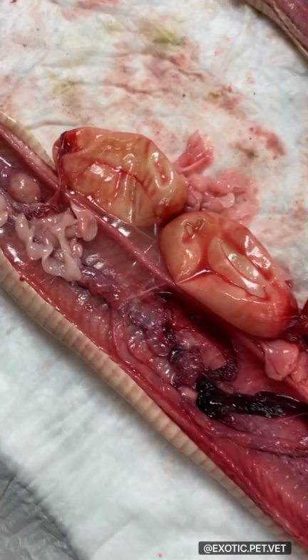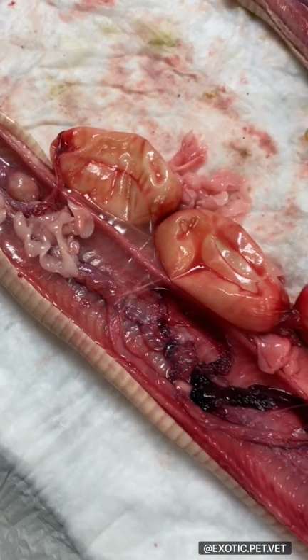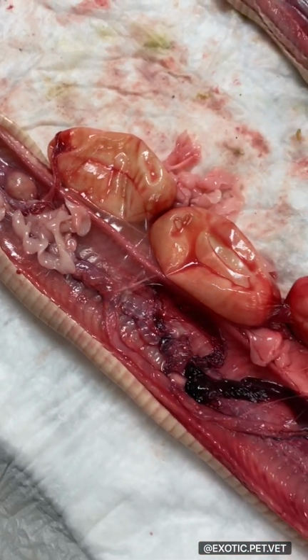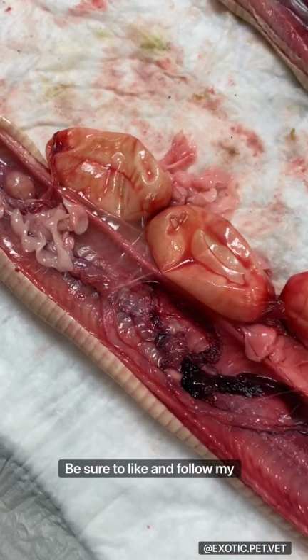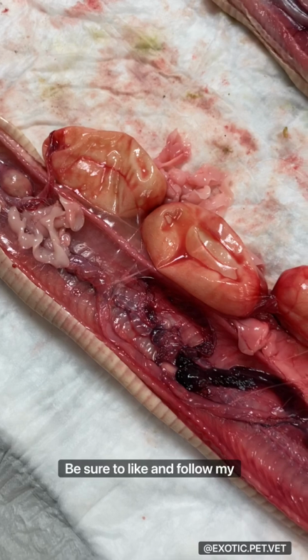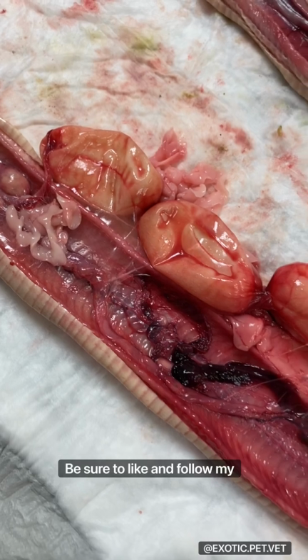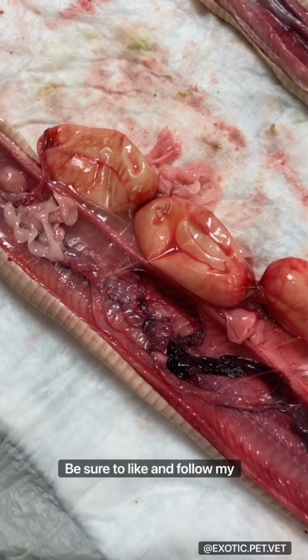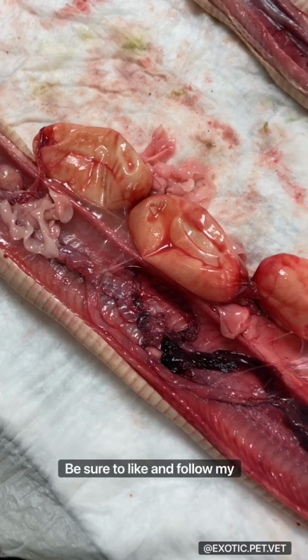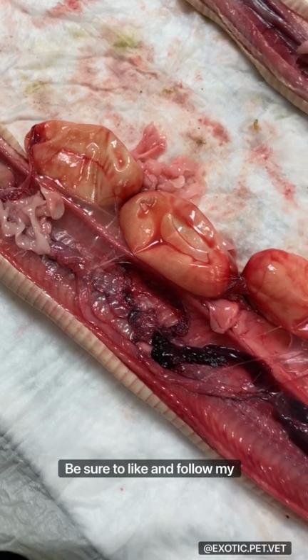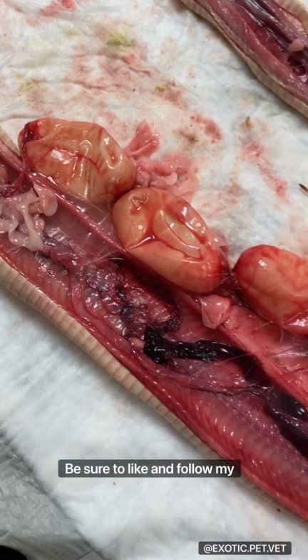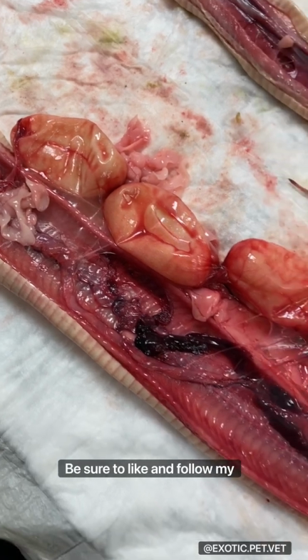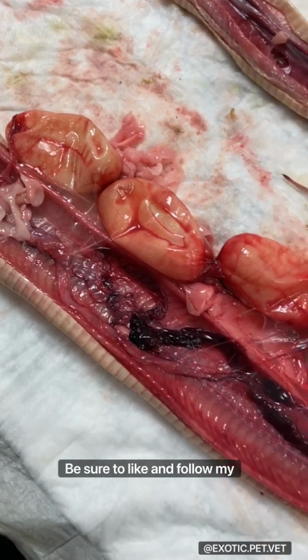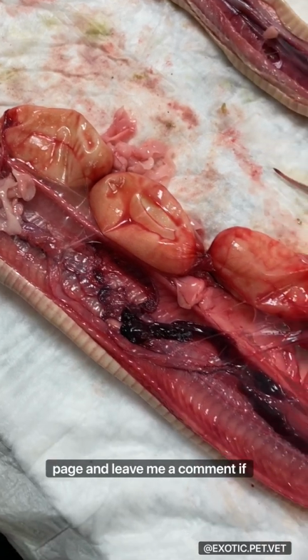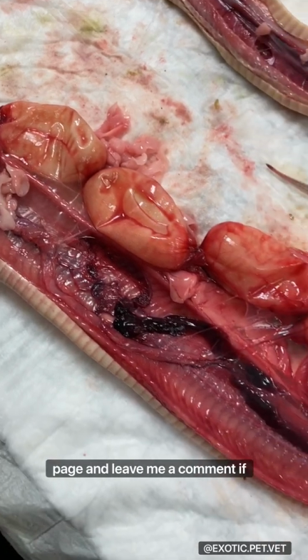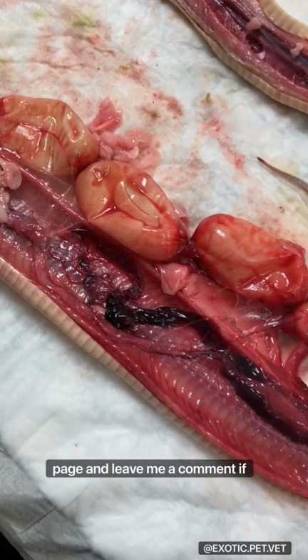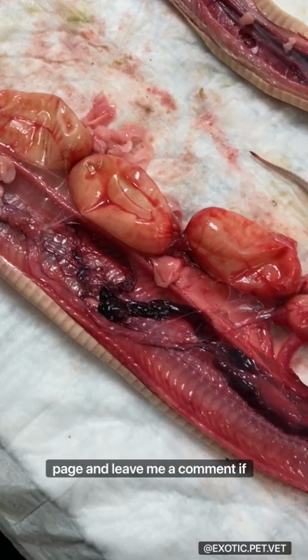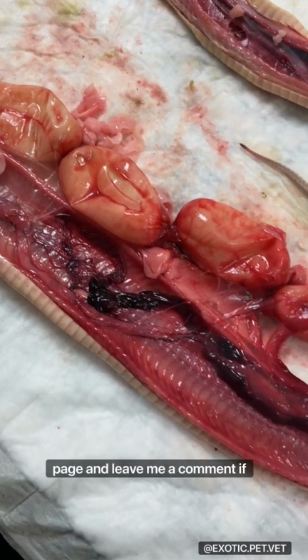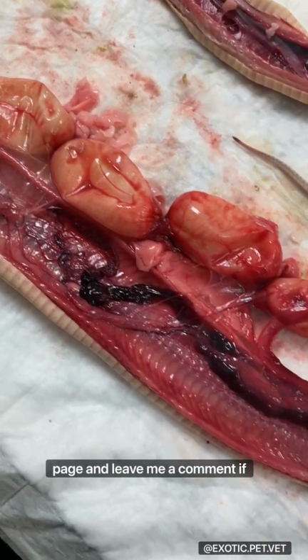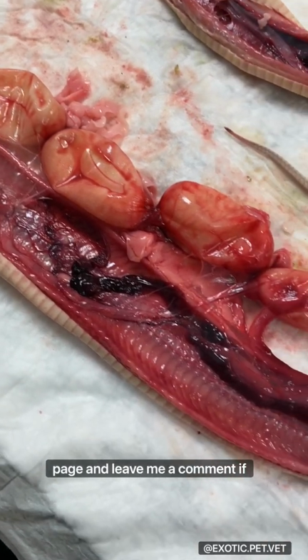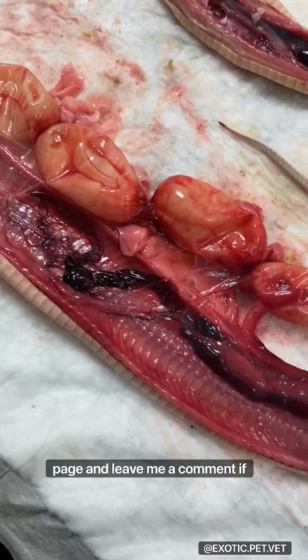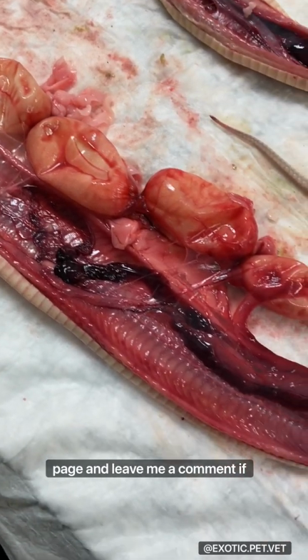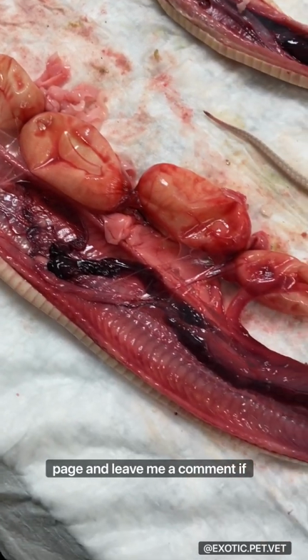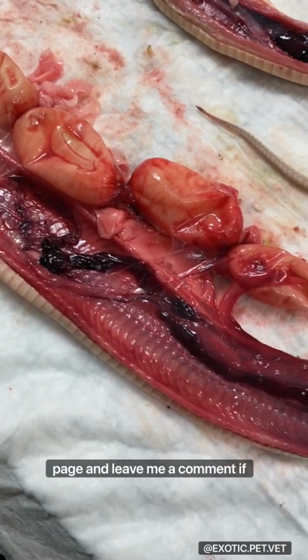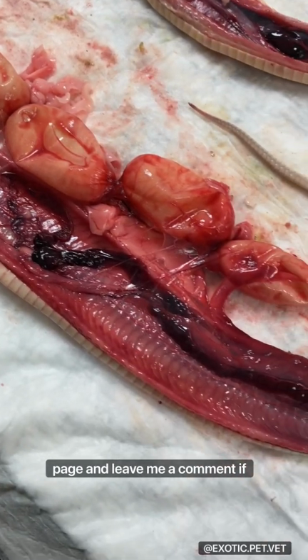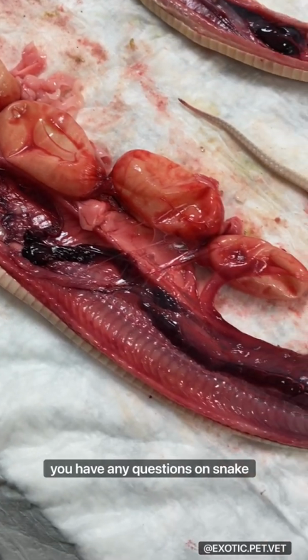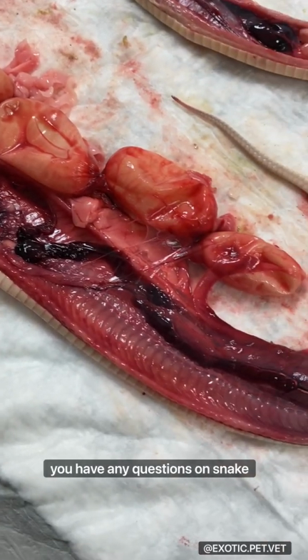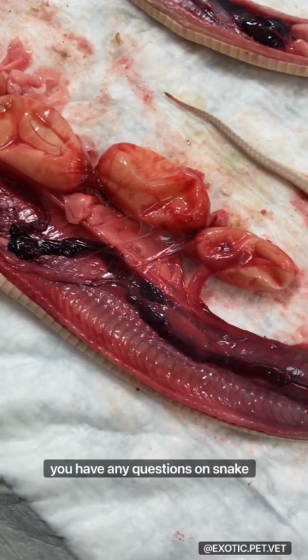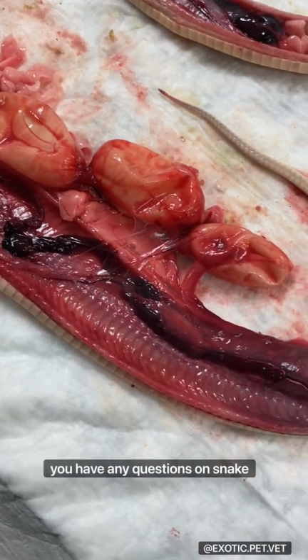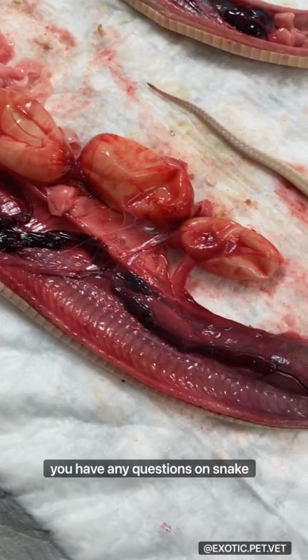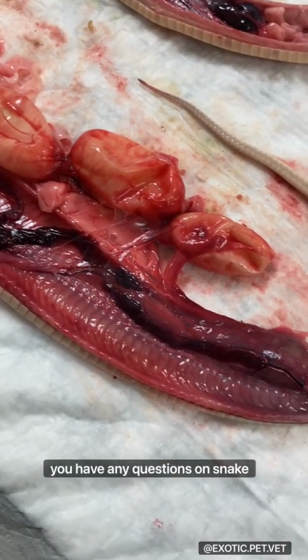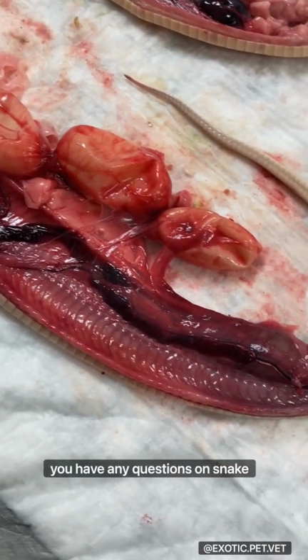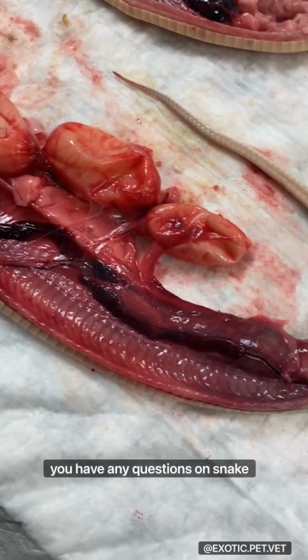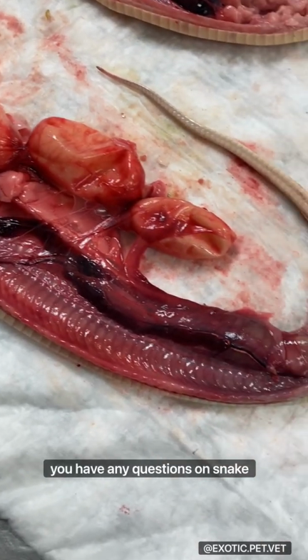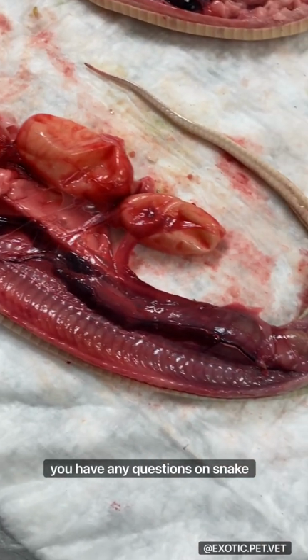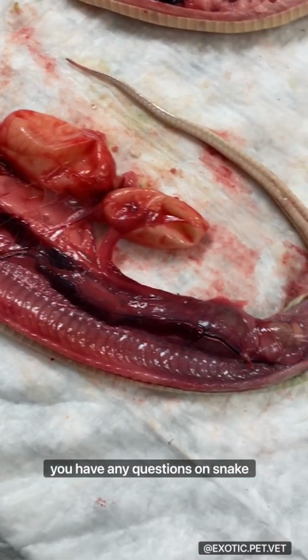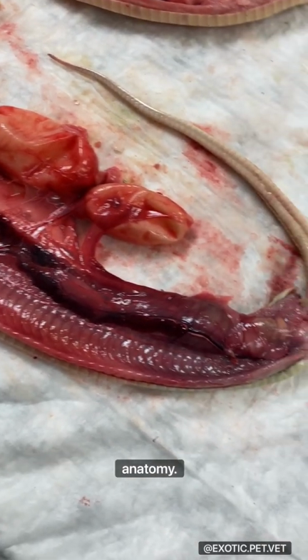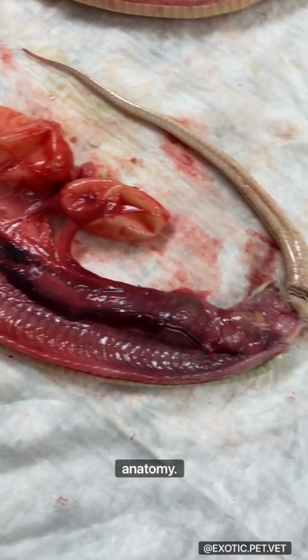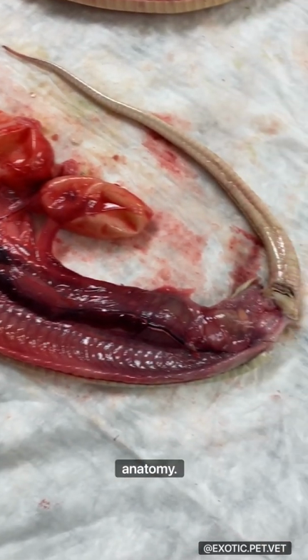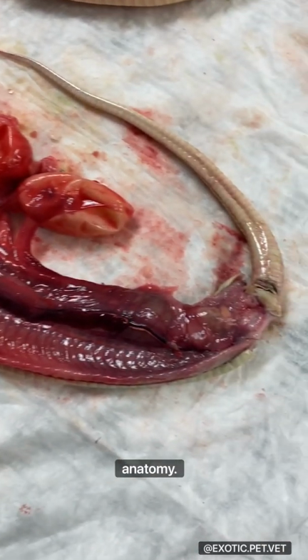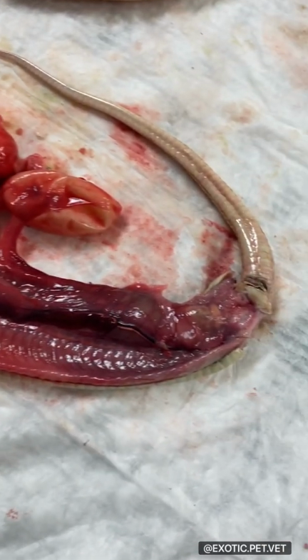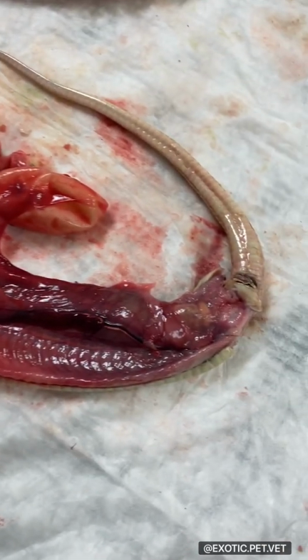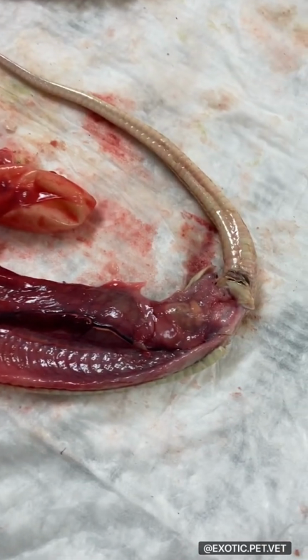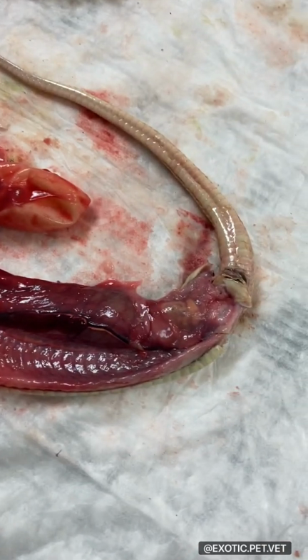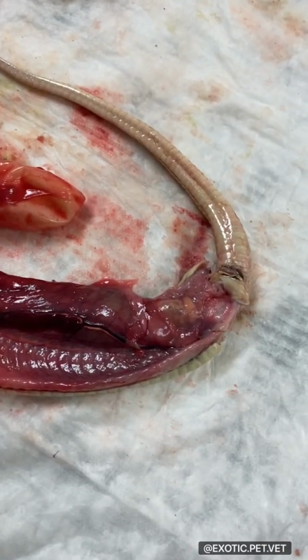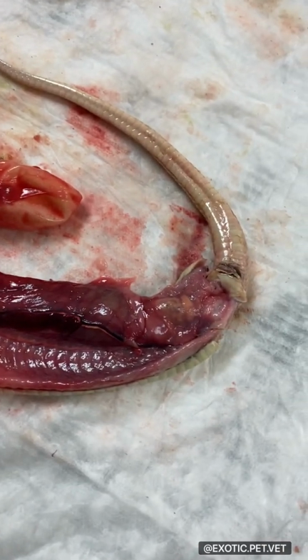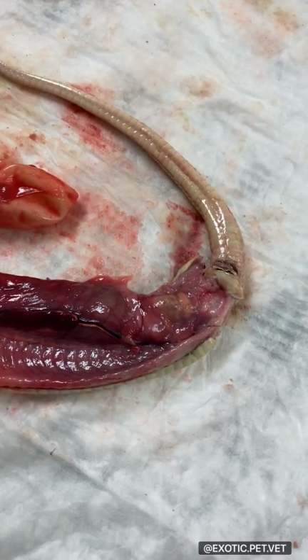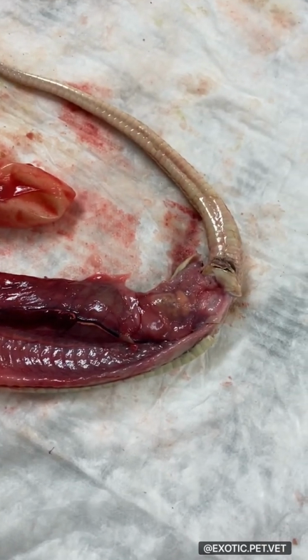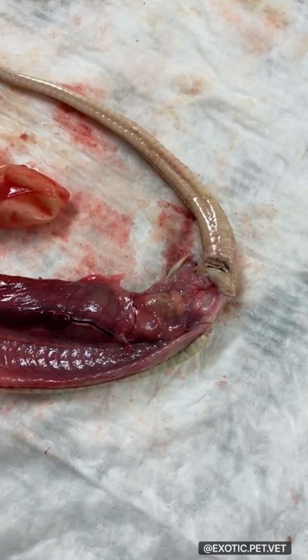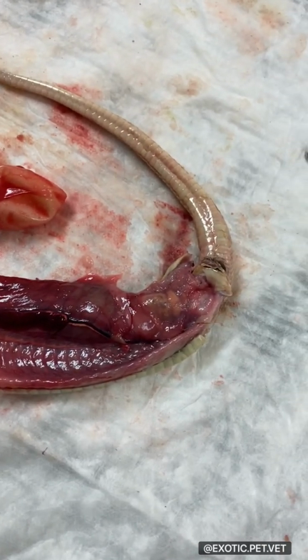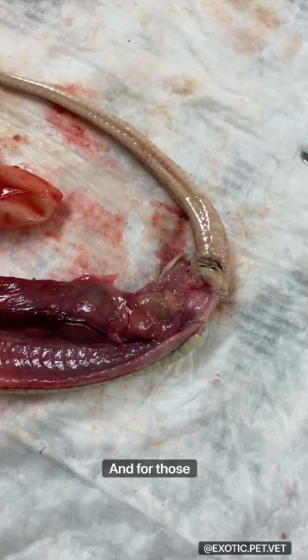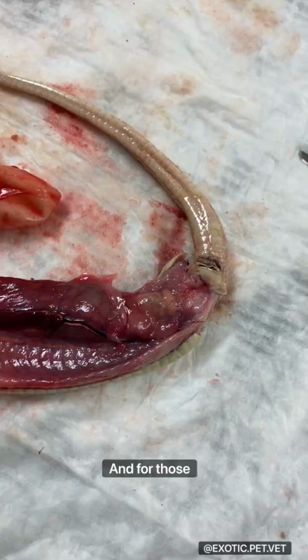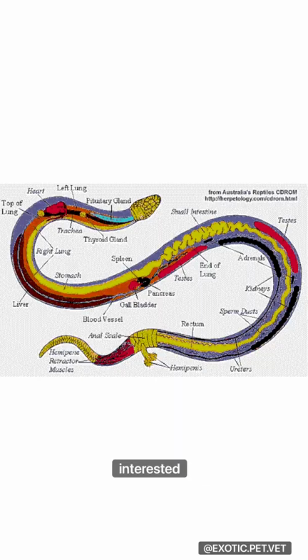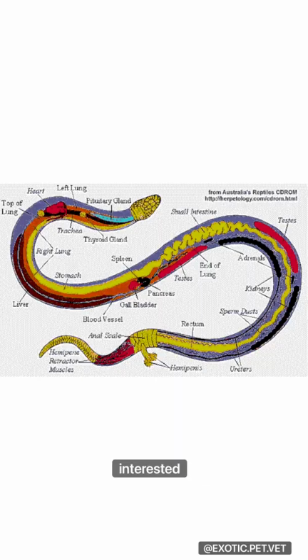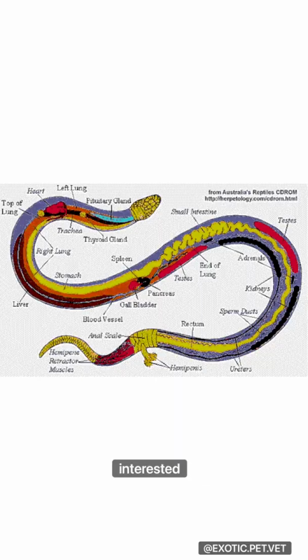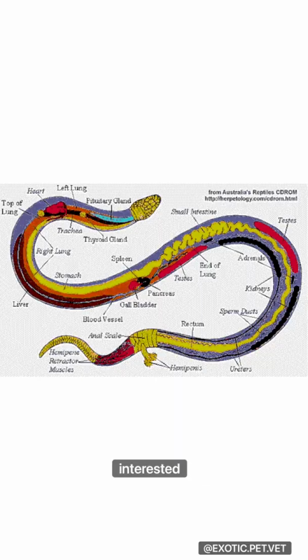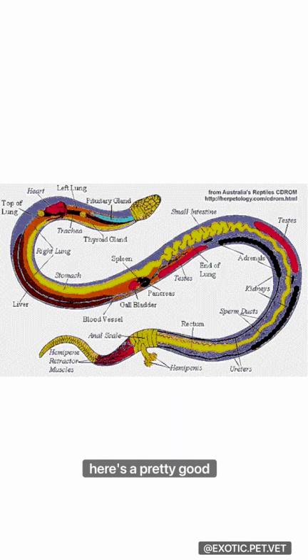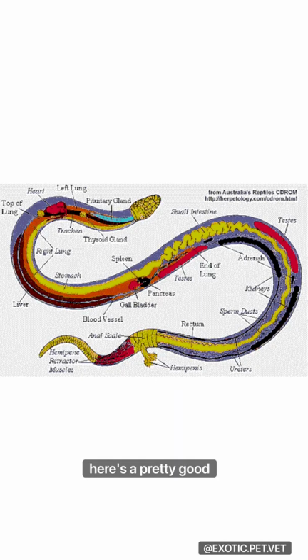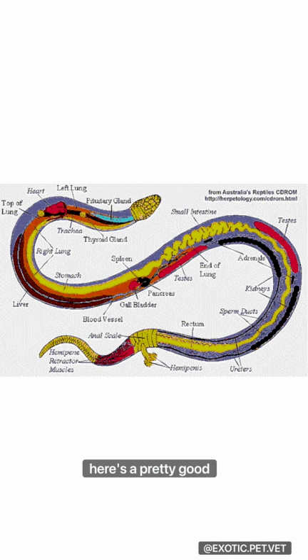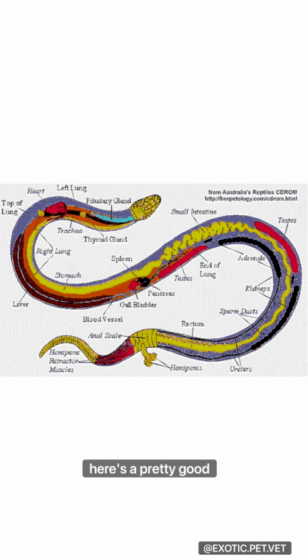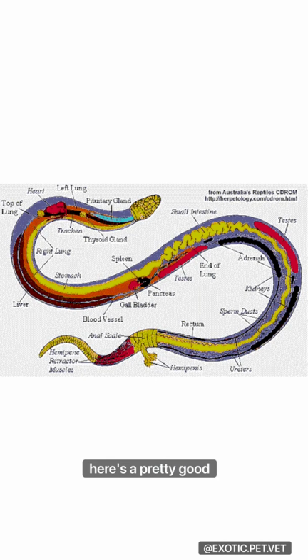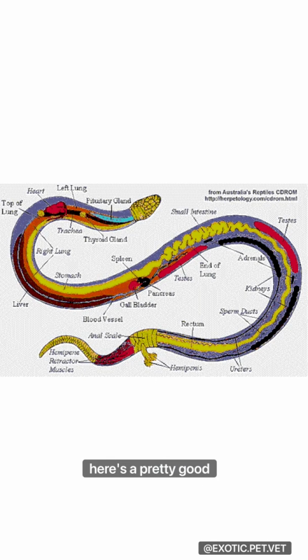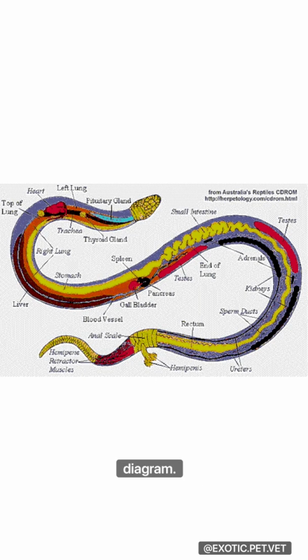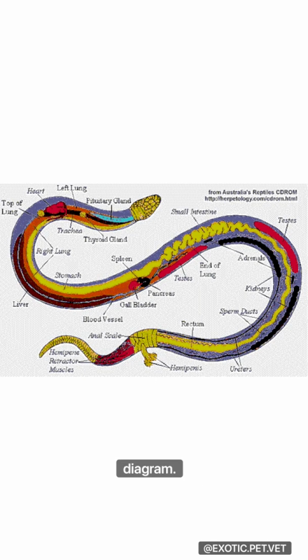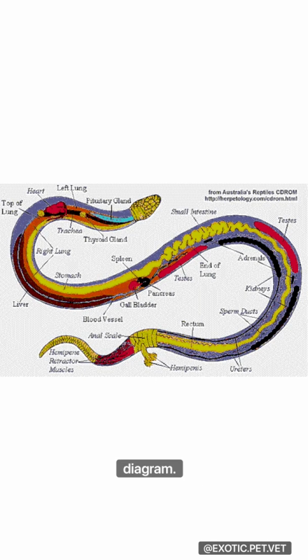Be sure to like and follow my page and leave me a comment if you have any questions on snake anatomy. And for those interested, here's a pretty good diagram.